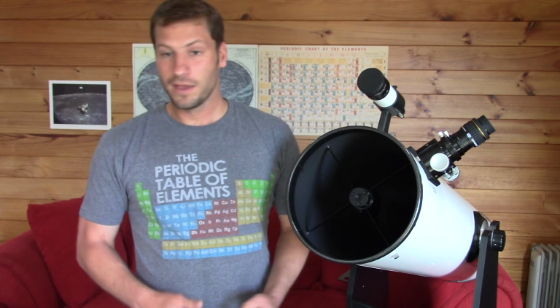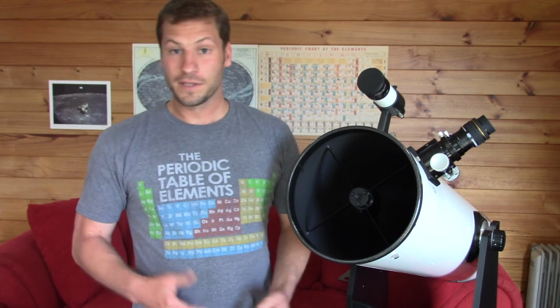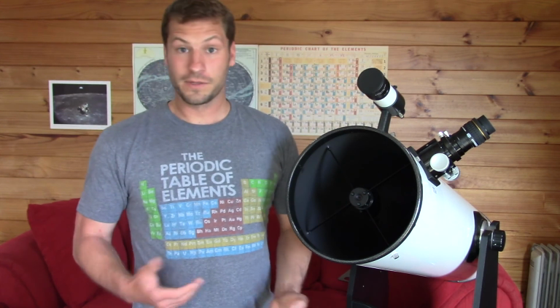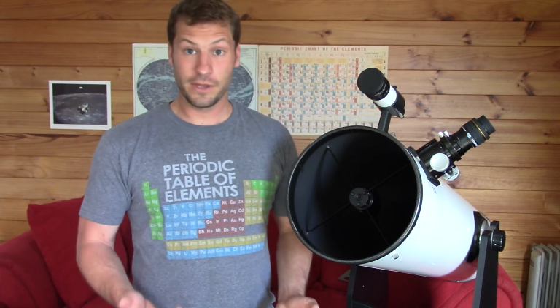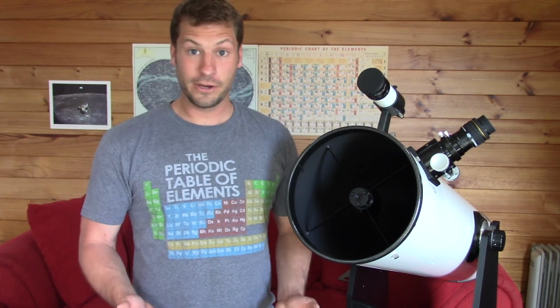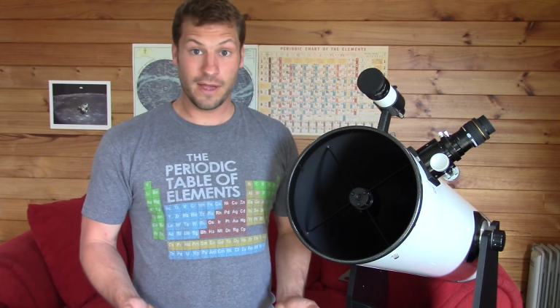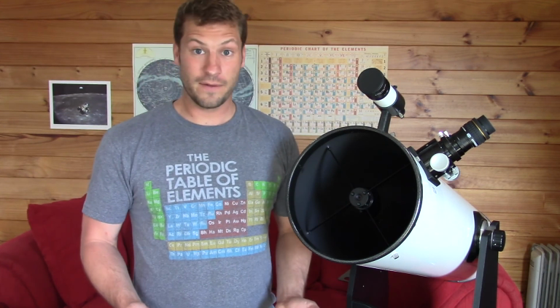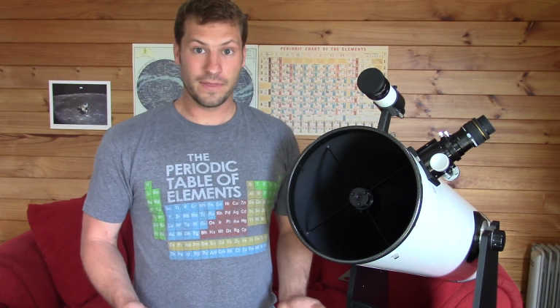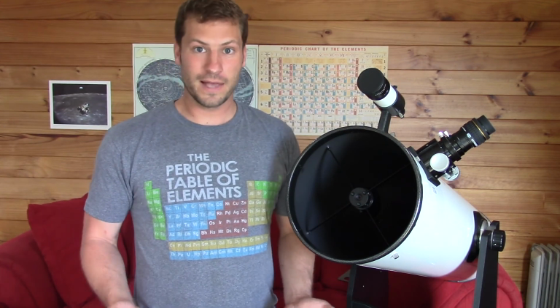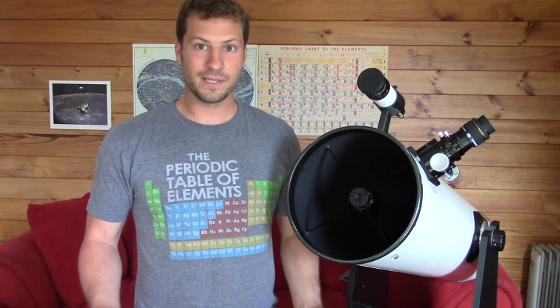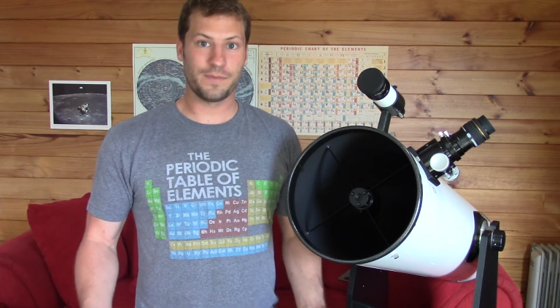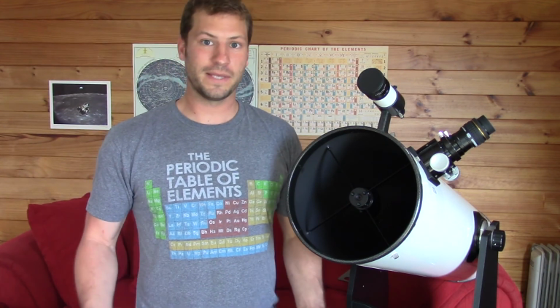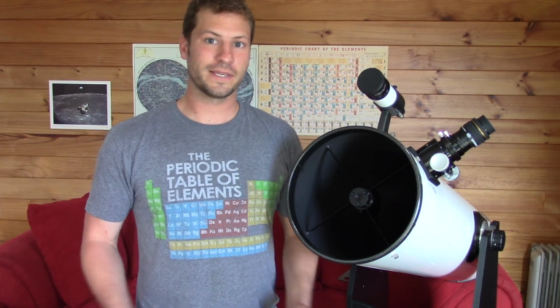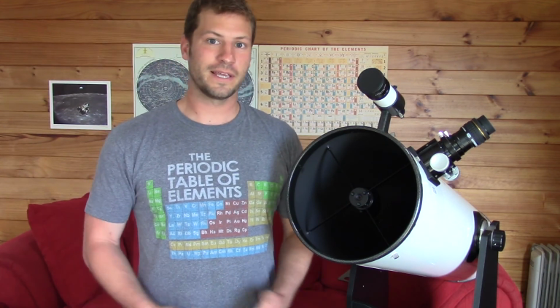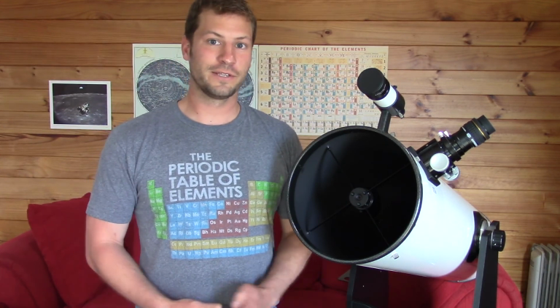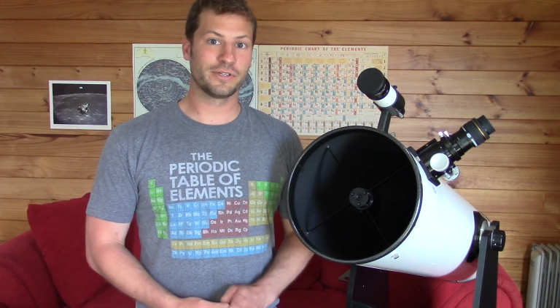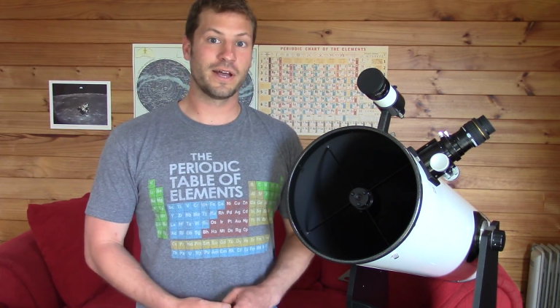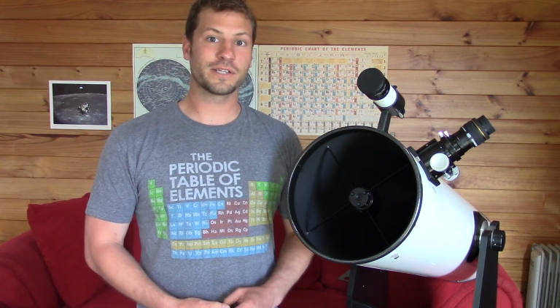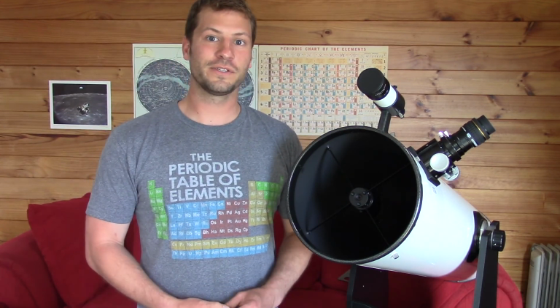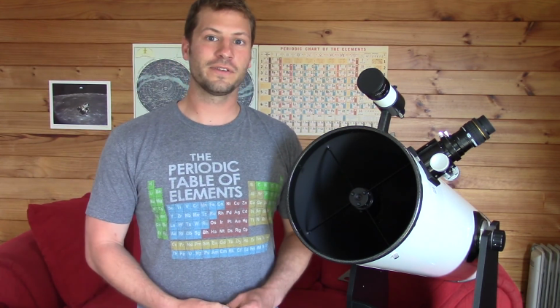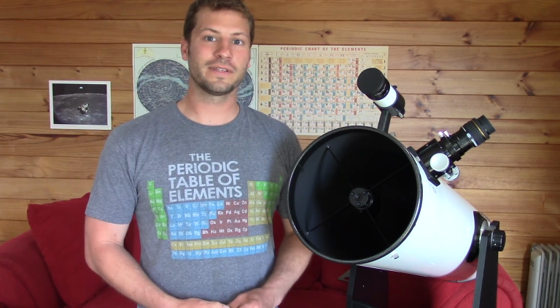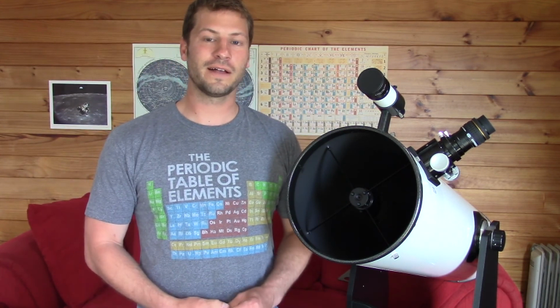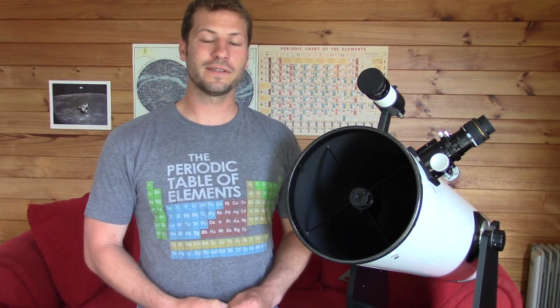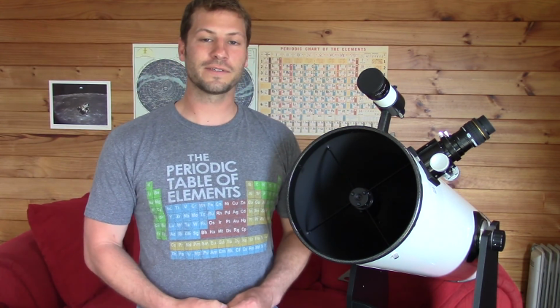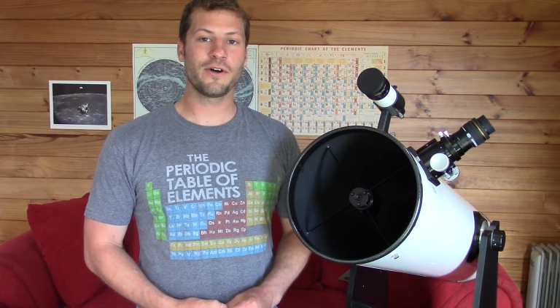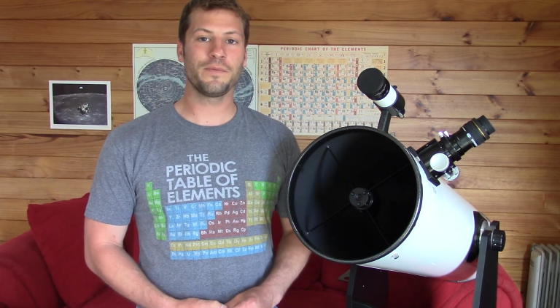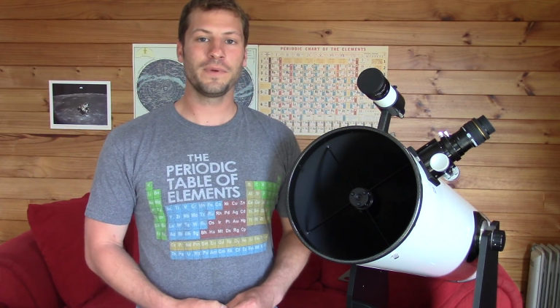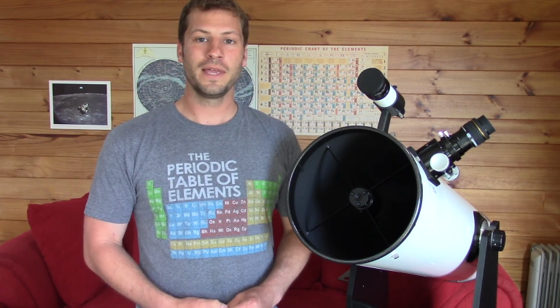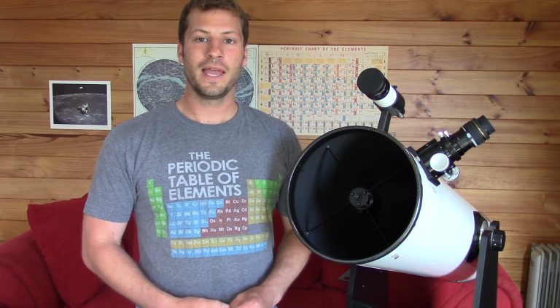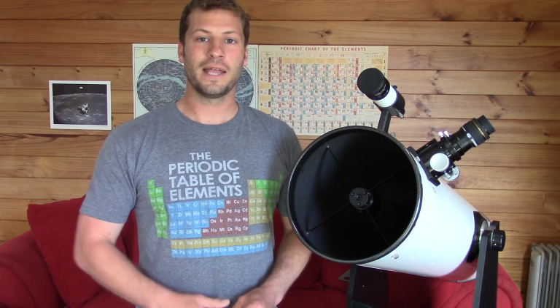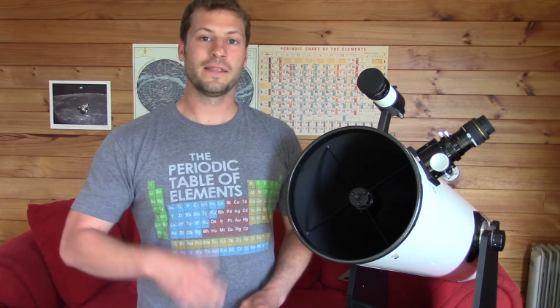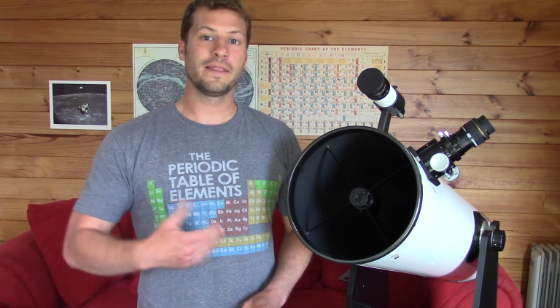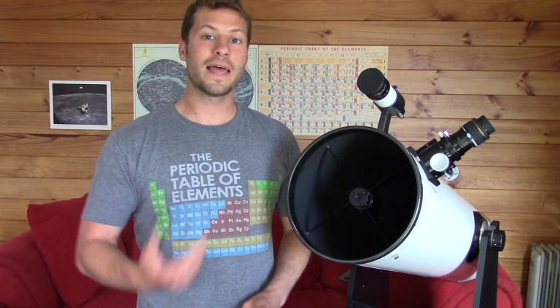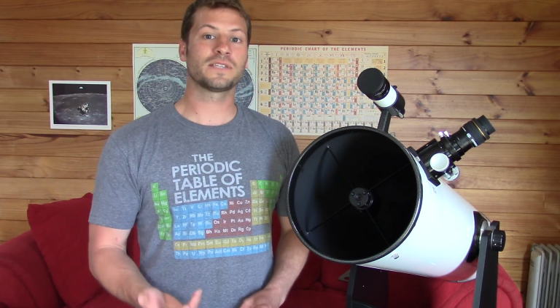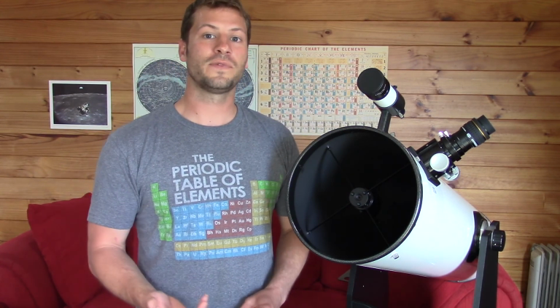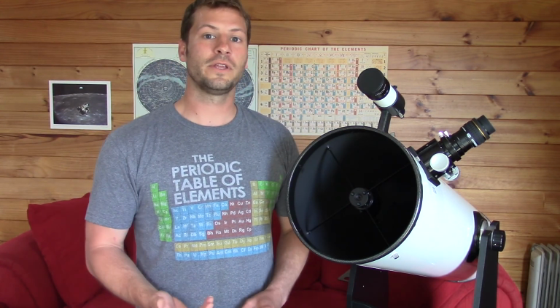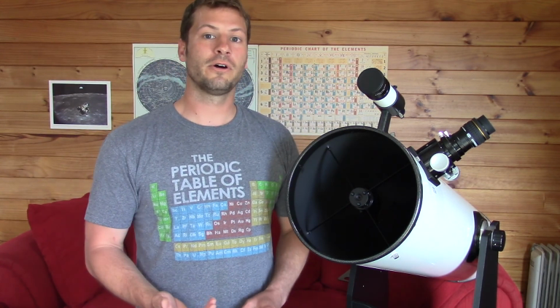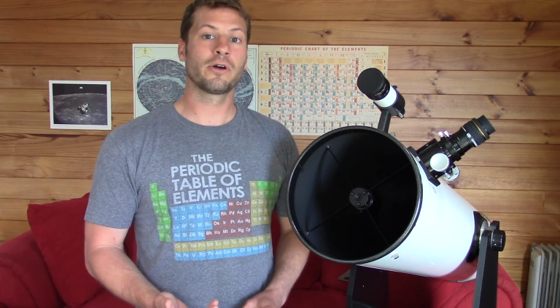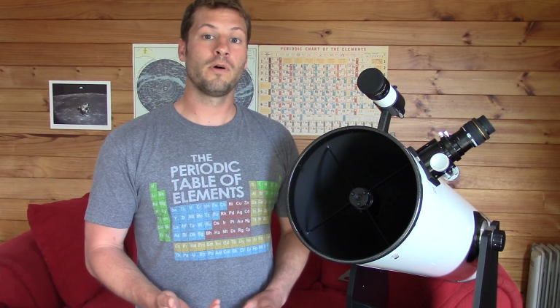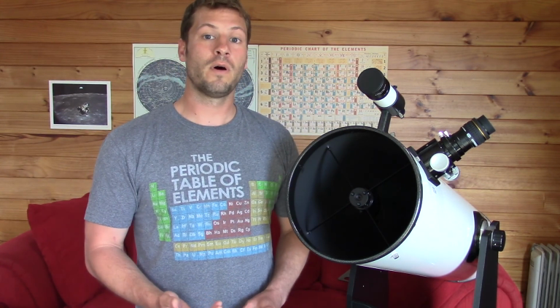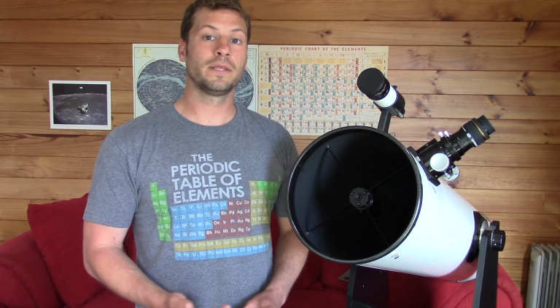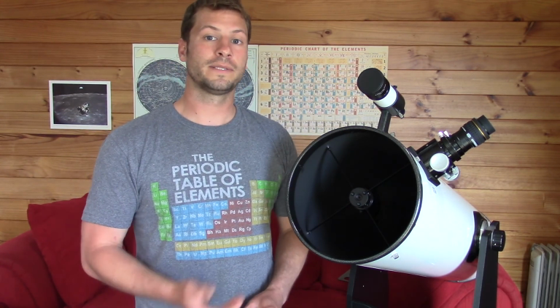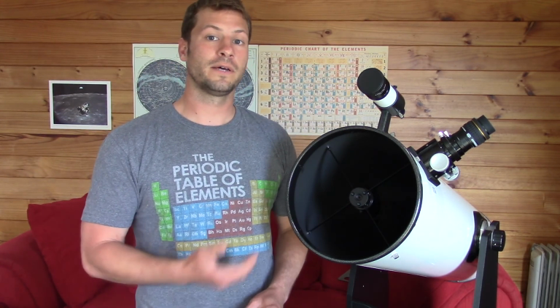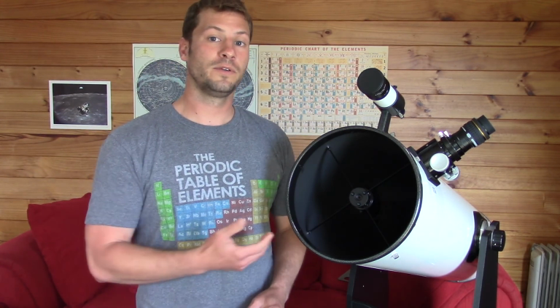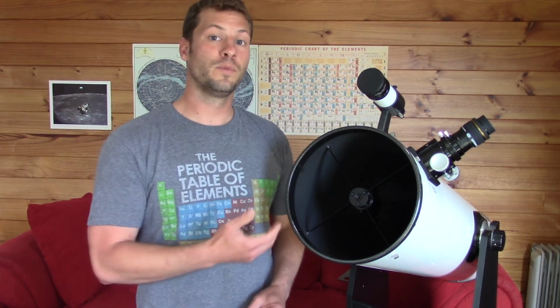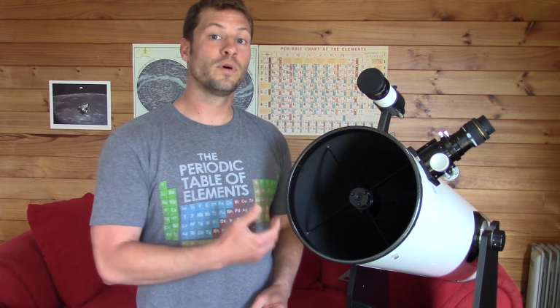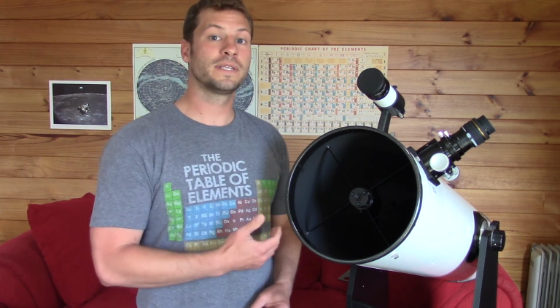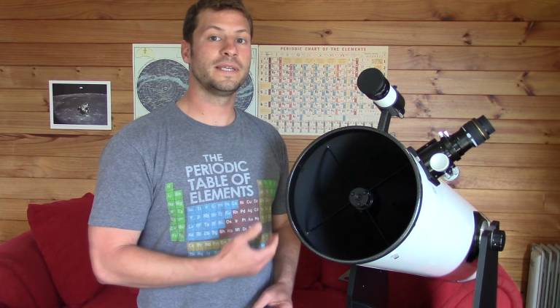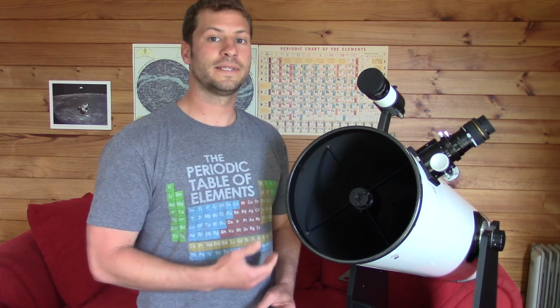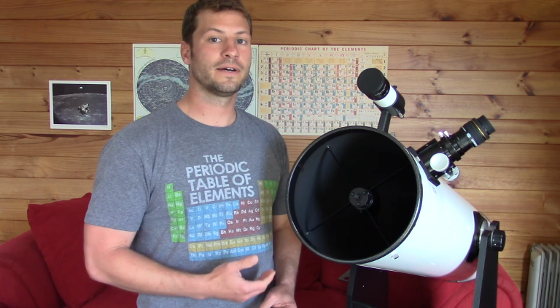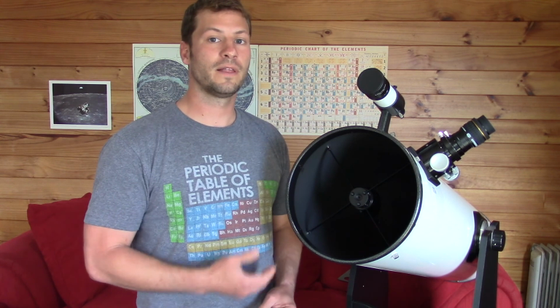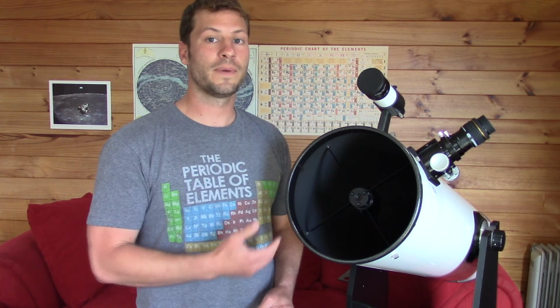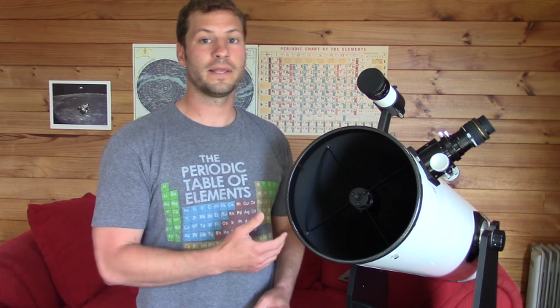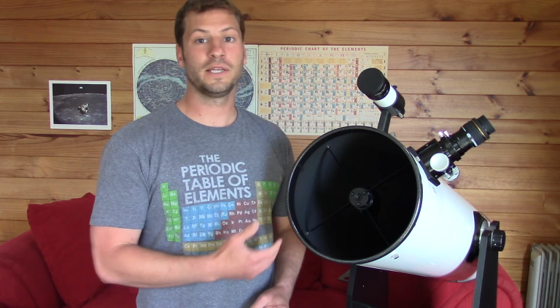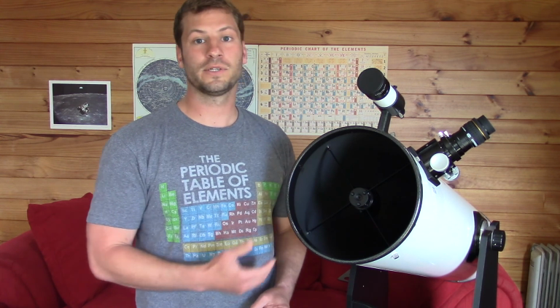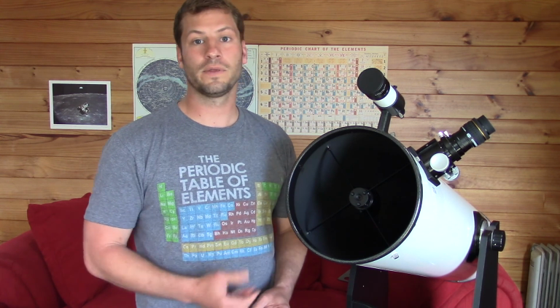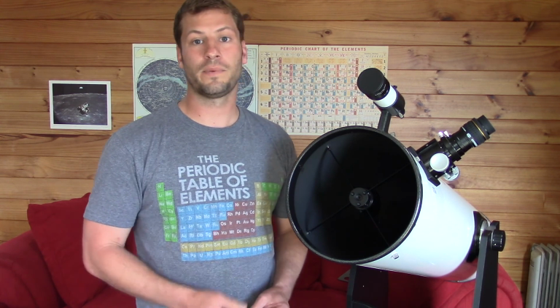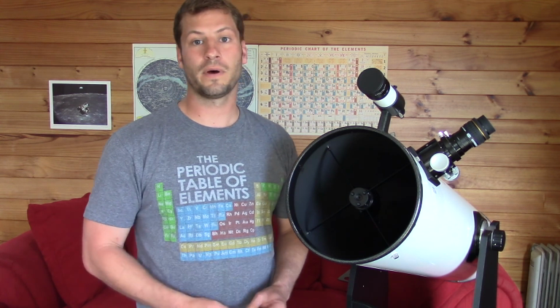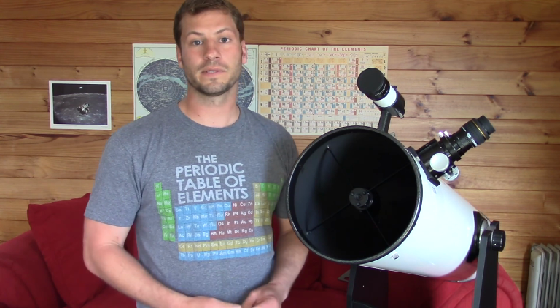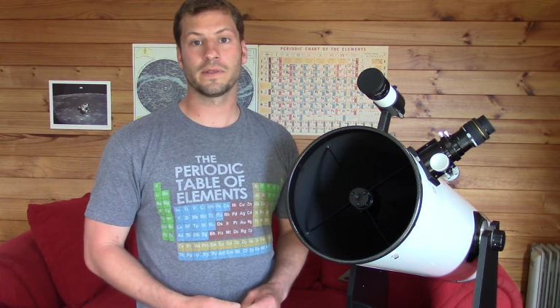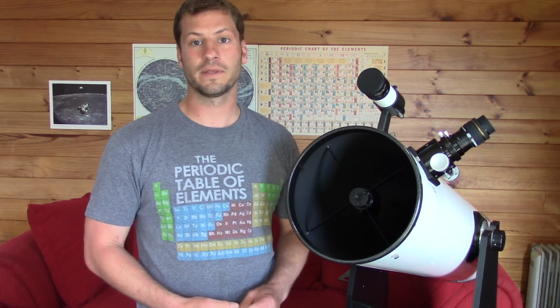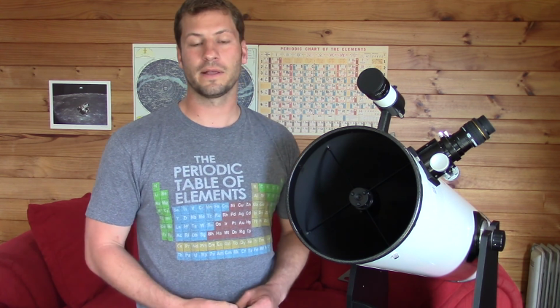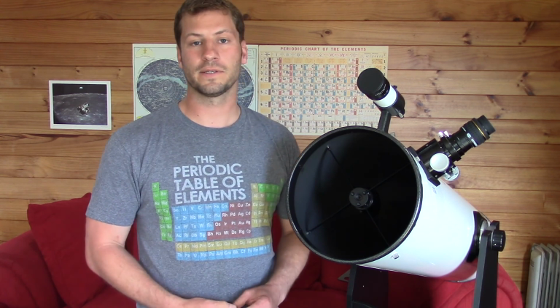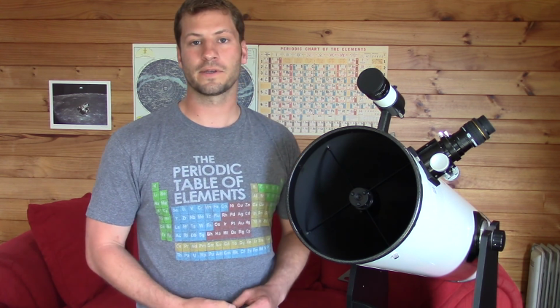So there you have it — that's the basic introduction to the telescope. In the next video, I'll go on and tell you more detail about each of the parts of the telescope.